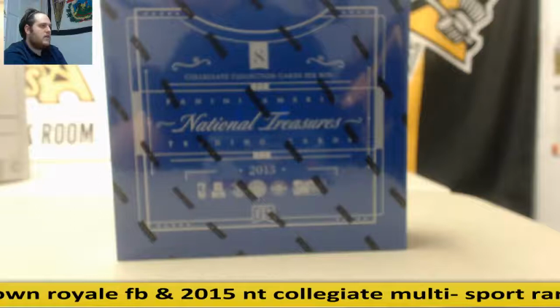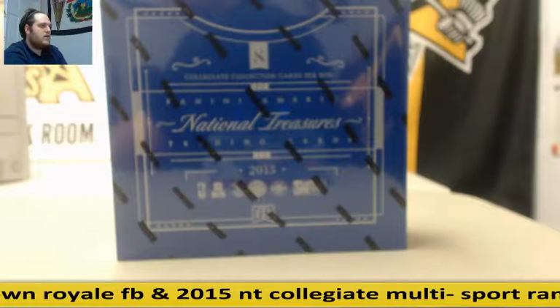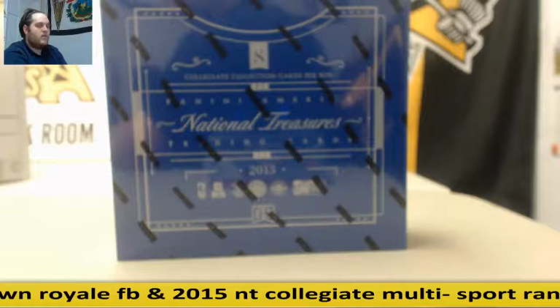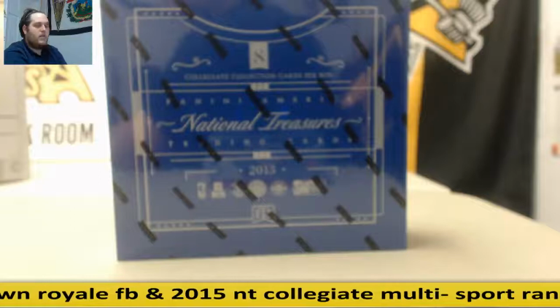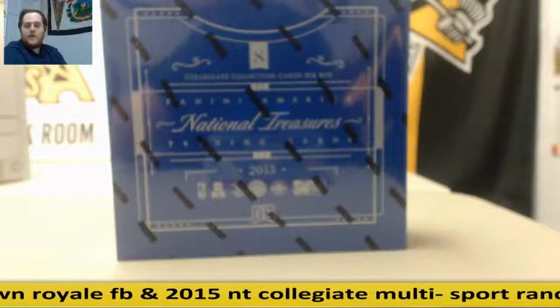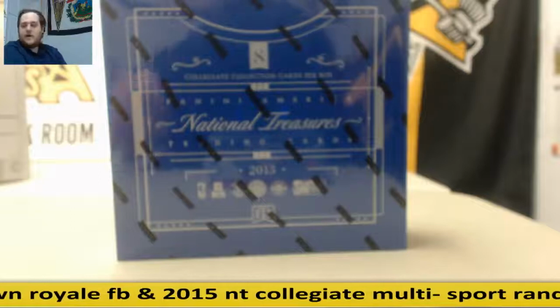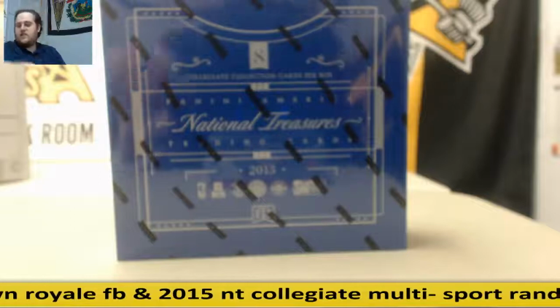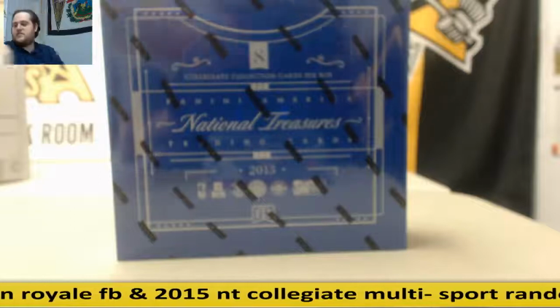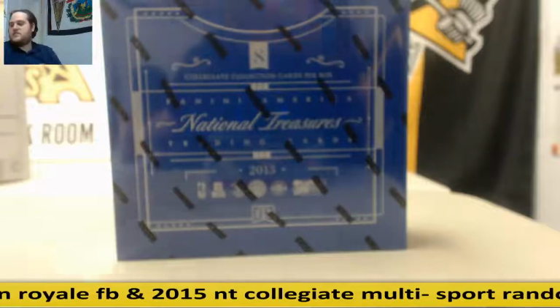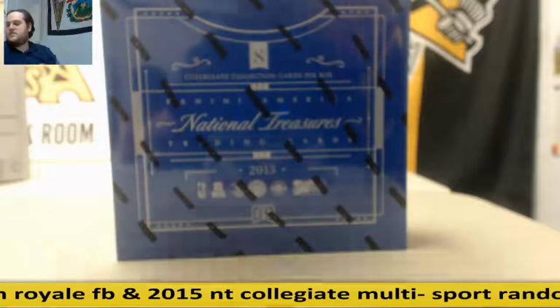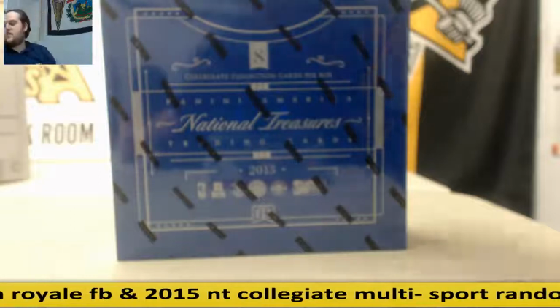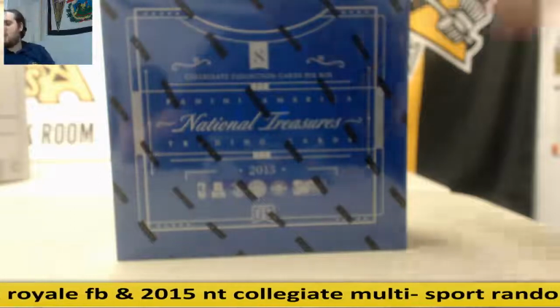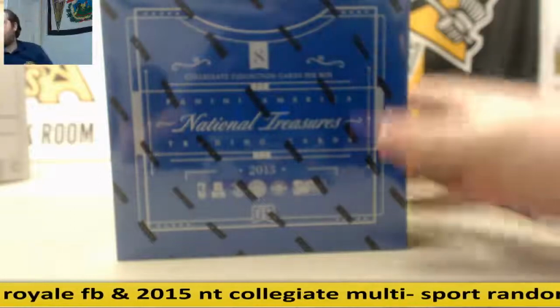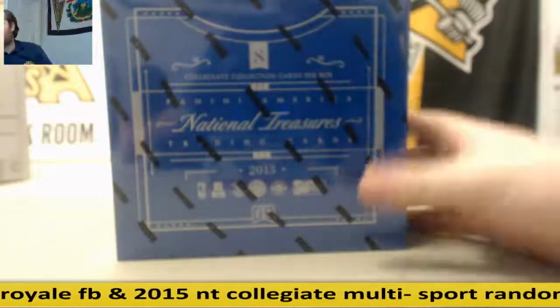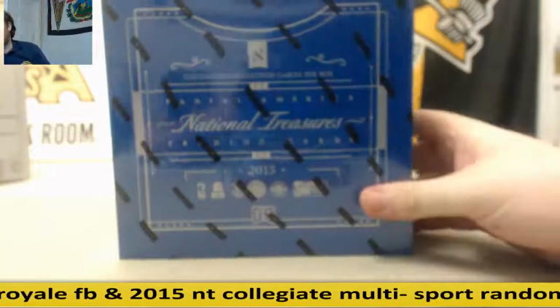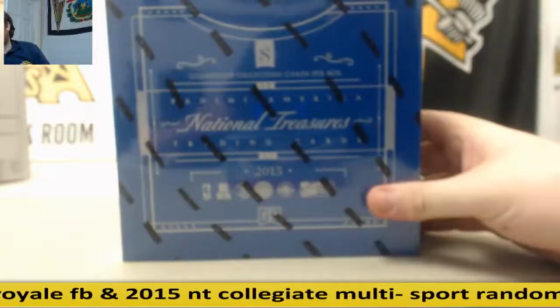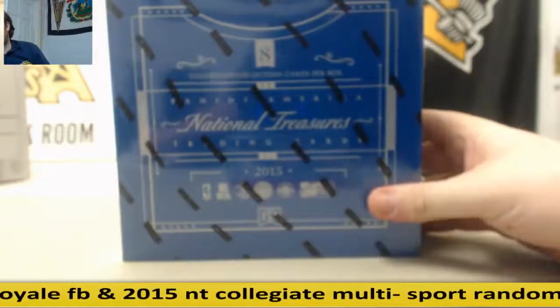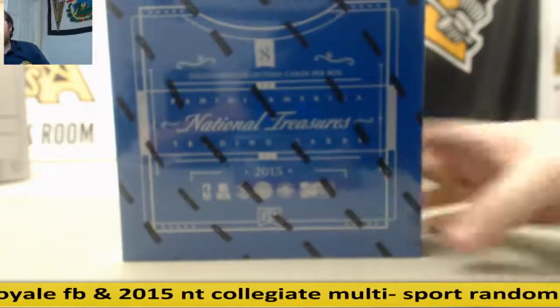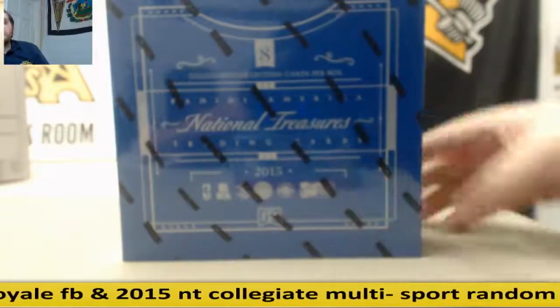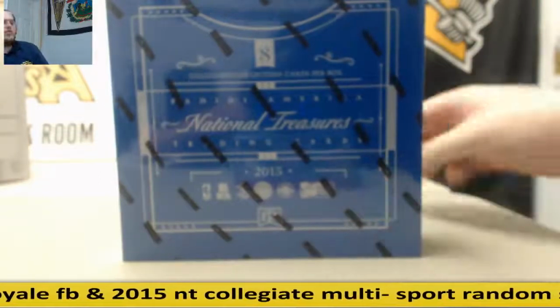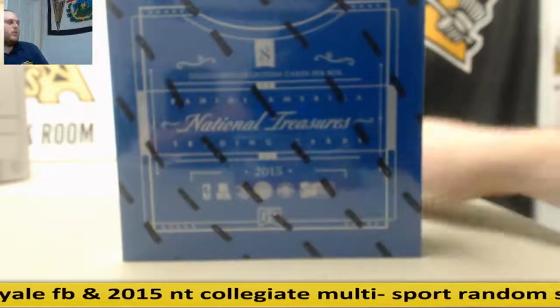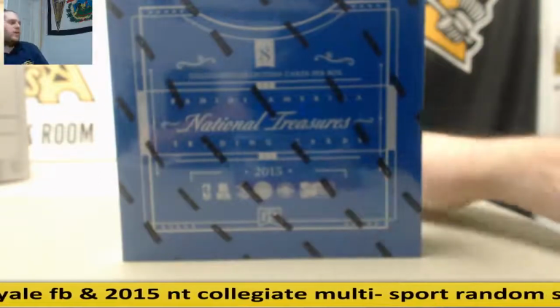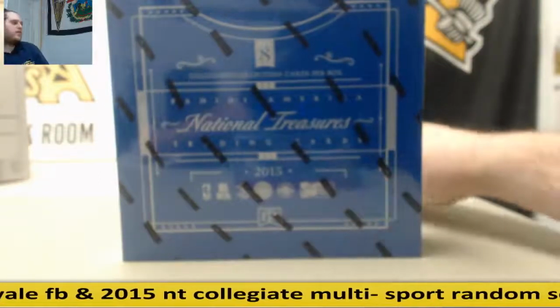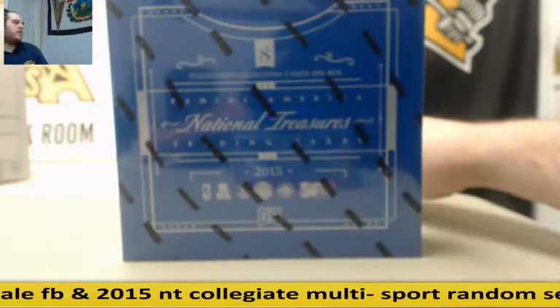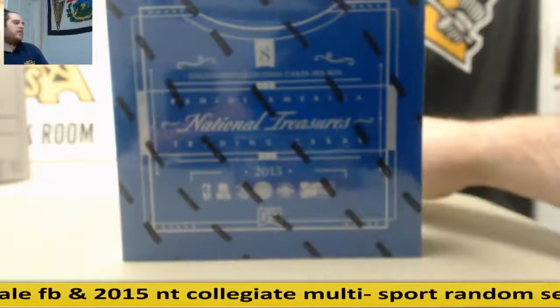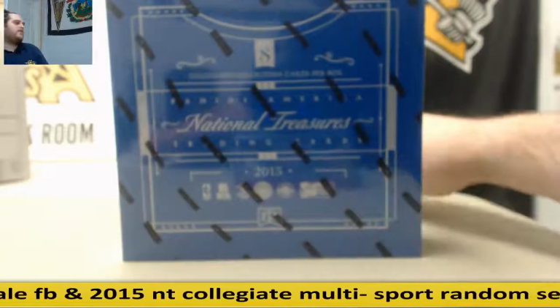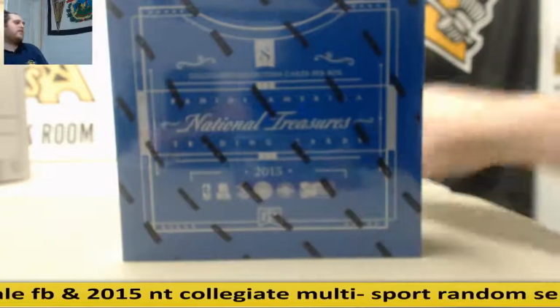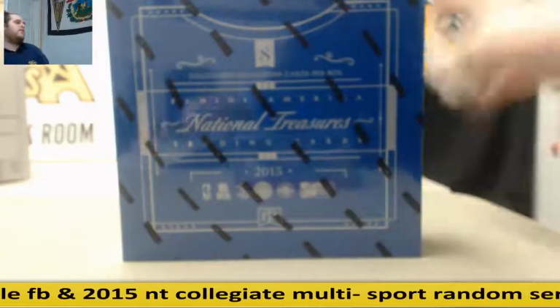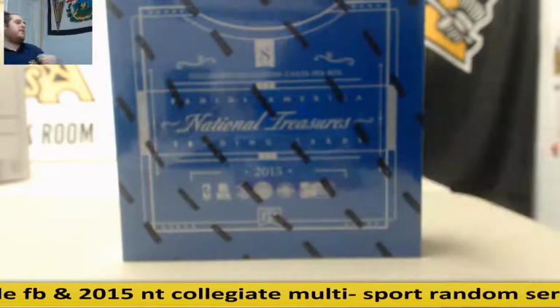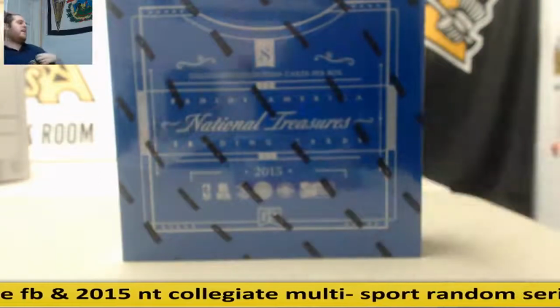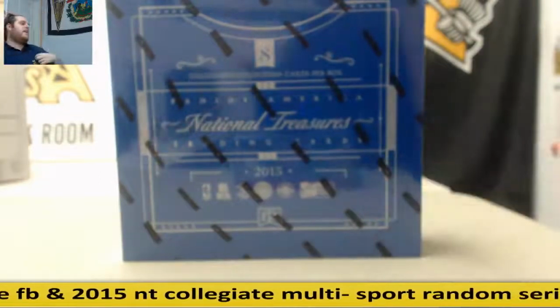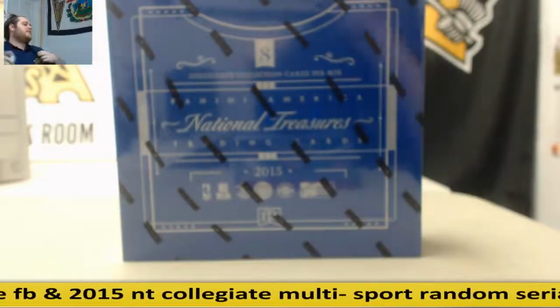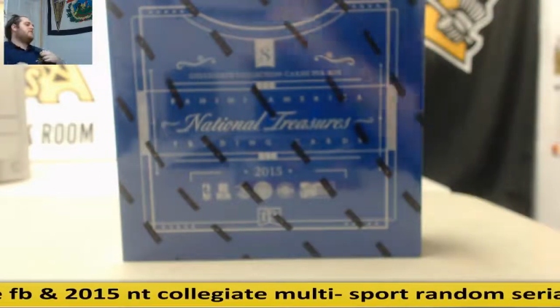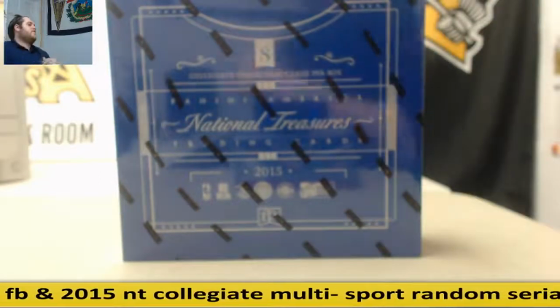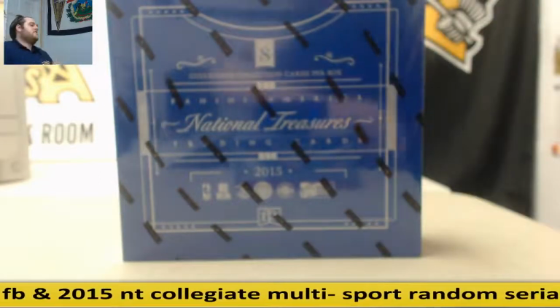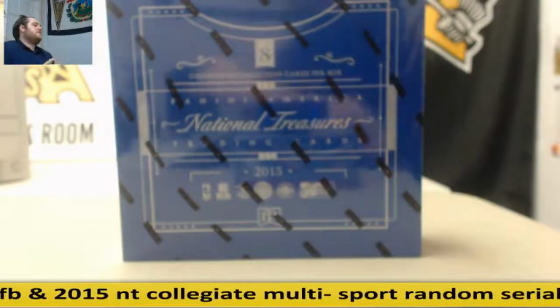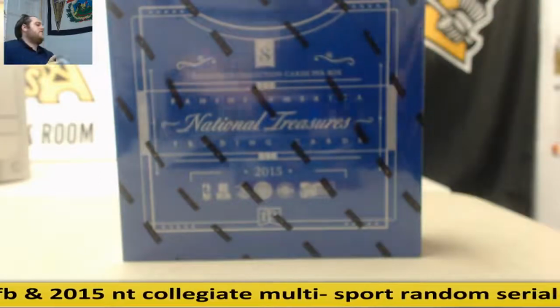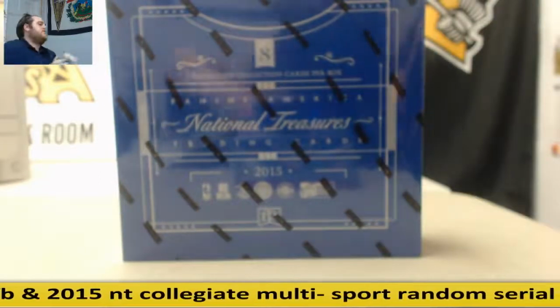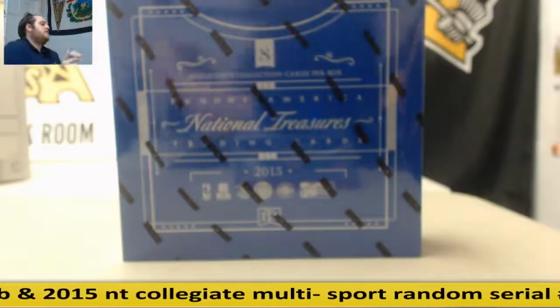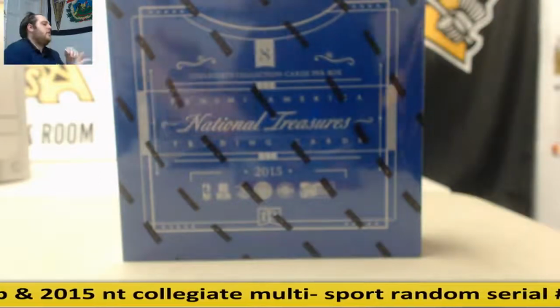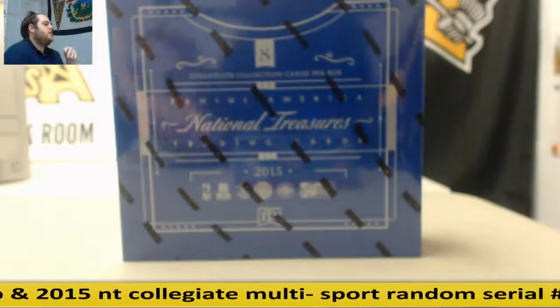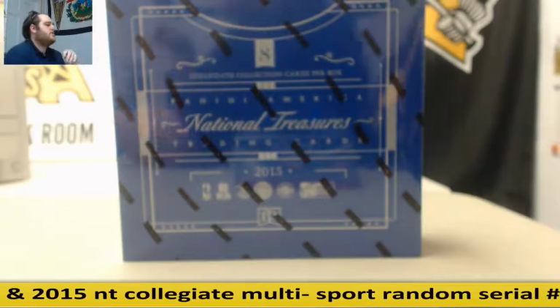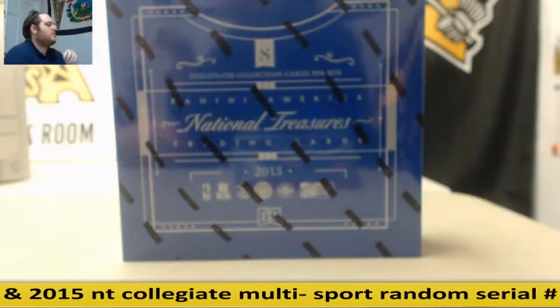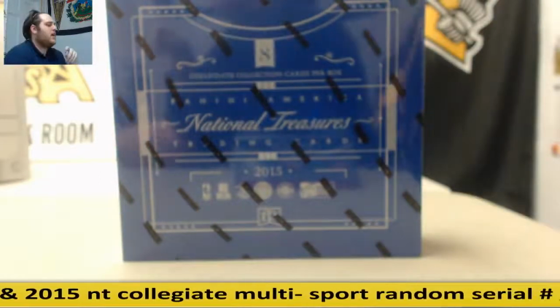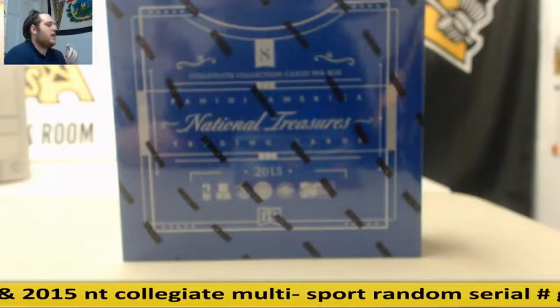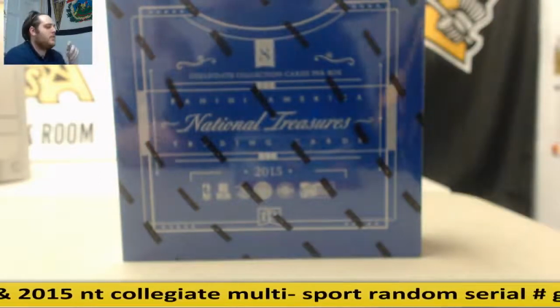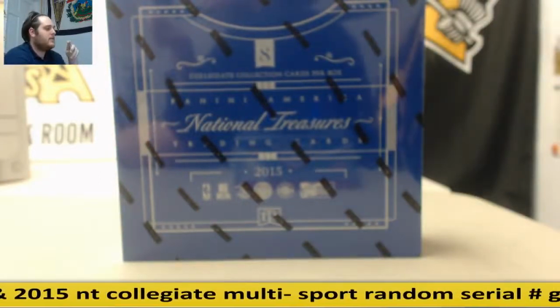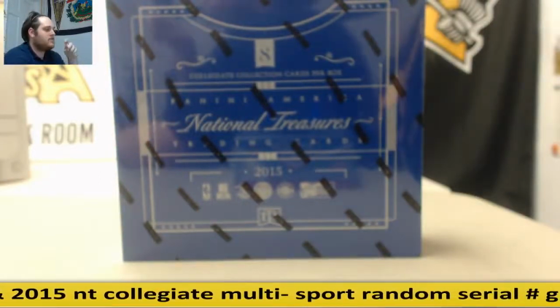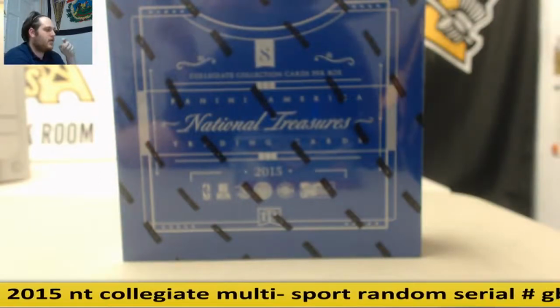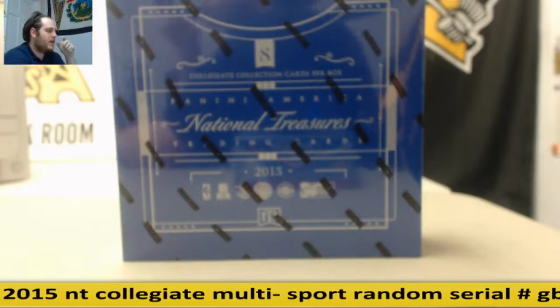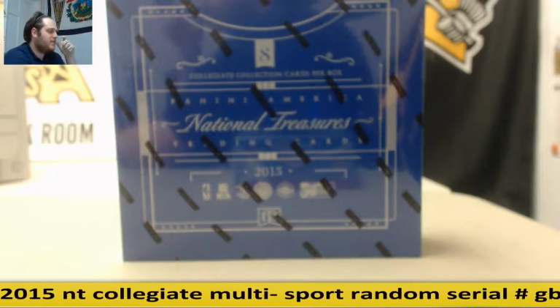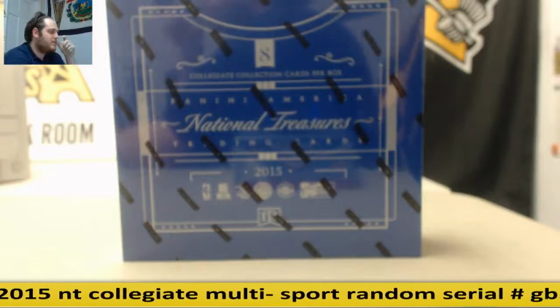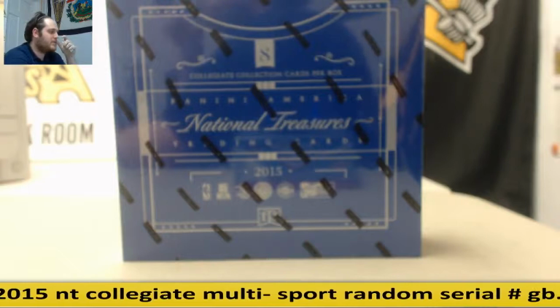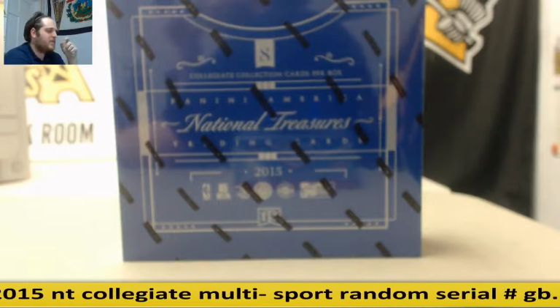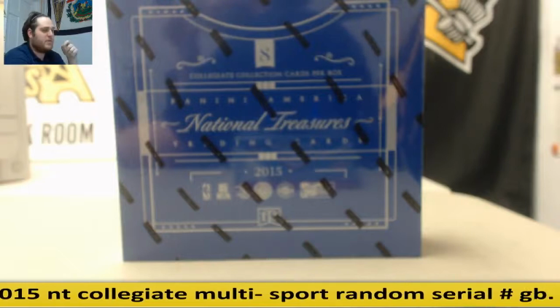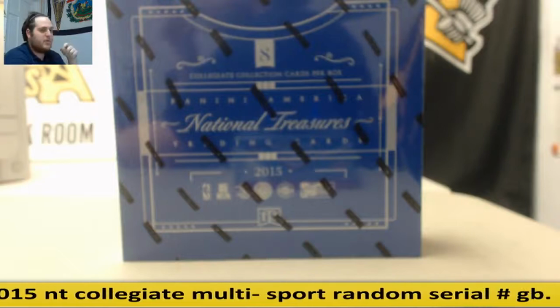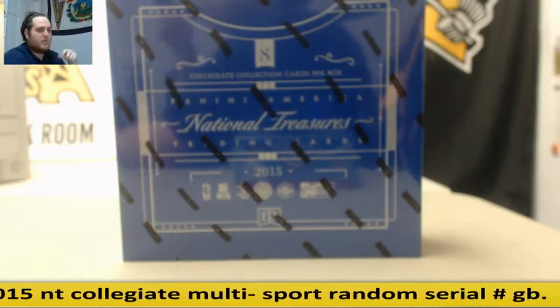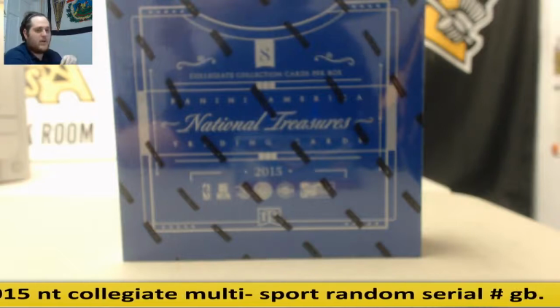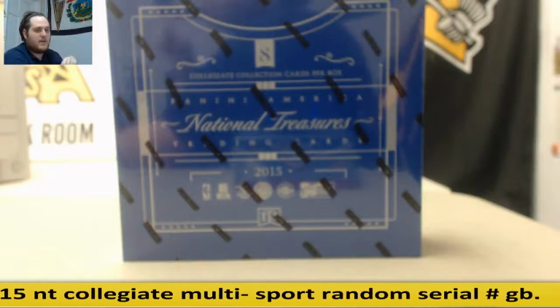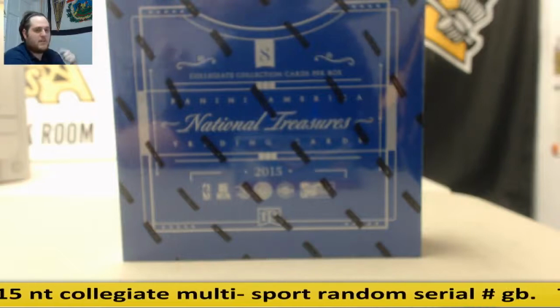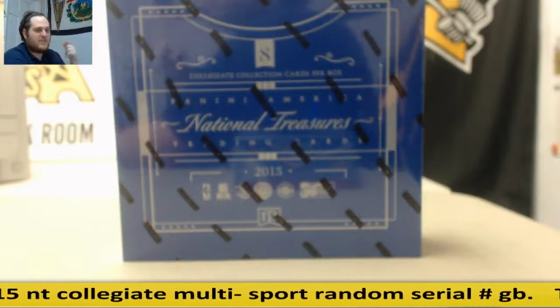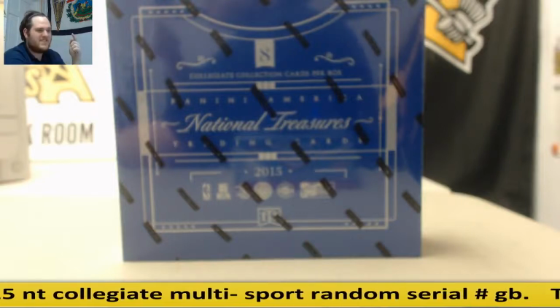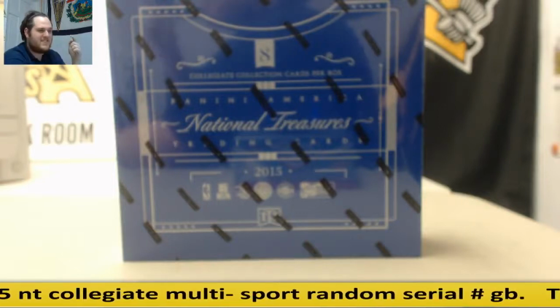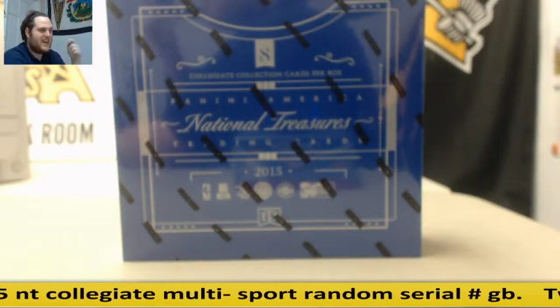Welcome back to this GLCD Break. We are about to do our 2015 Panini National Treasures Collegiate Multi-Sport Hobby Box Random Serial Number Group Break No. 7.